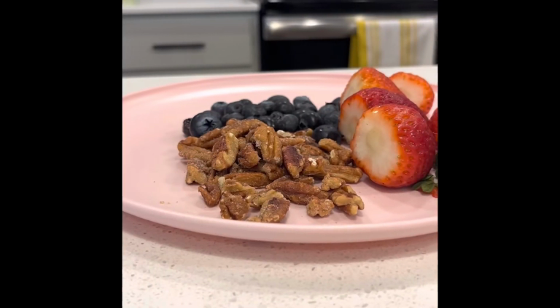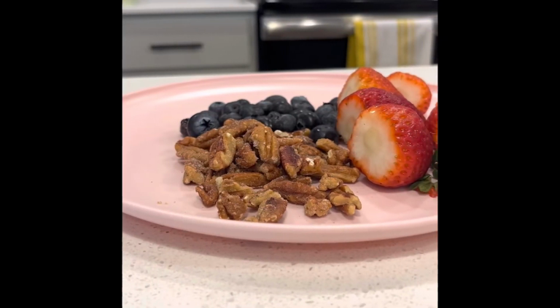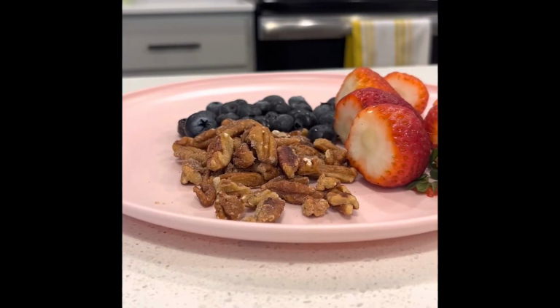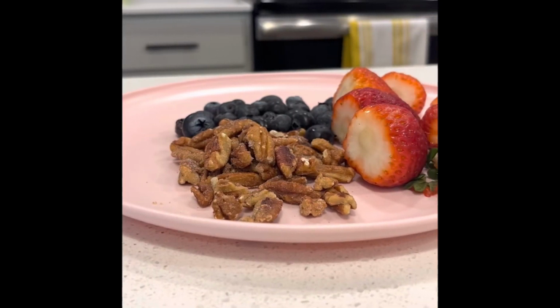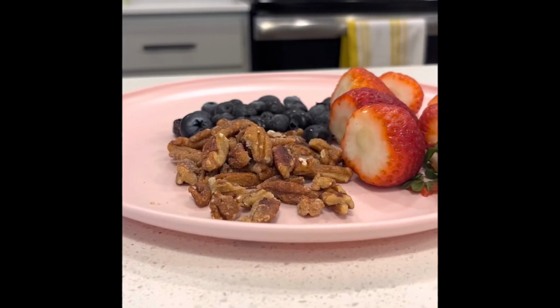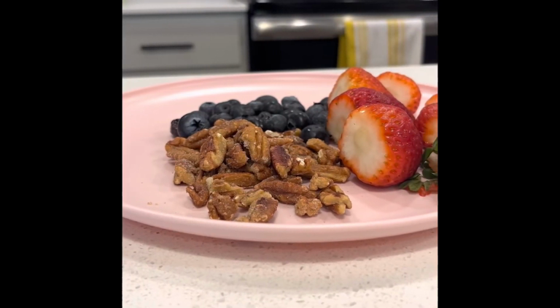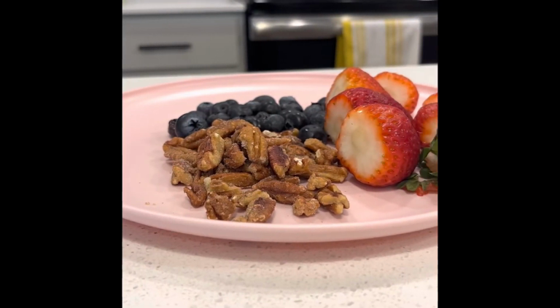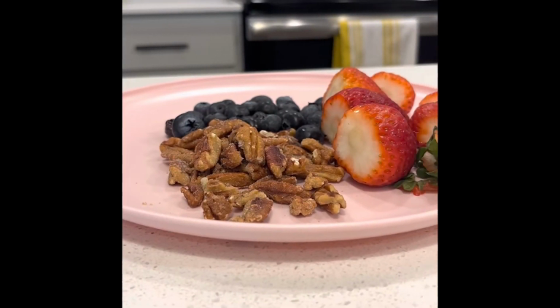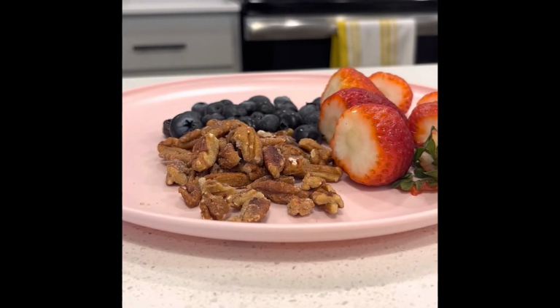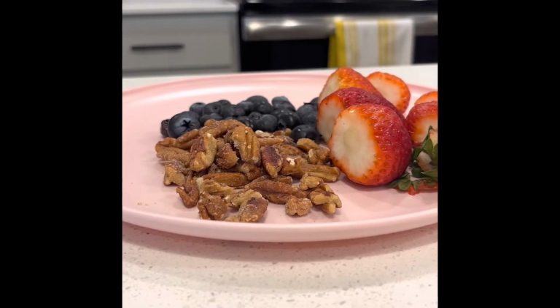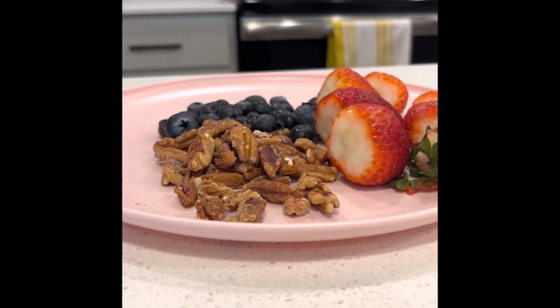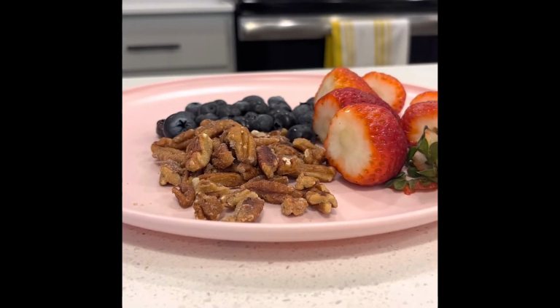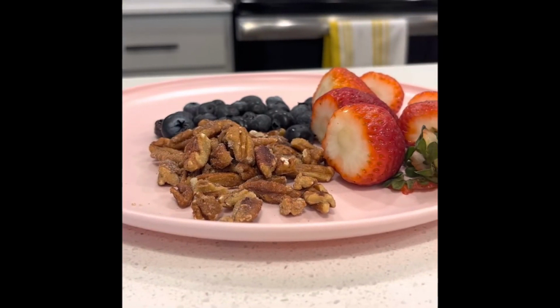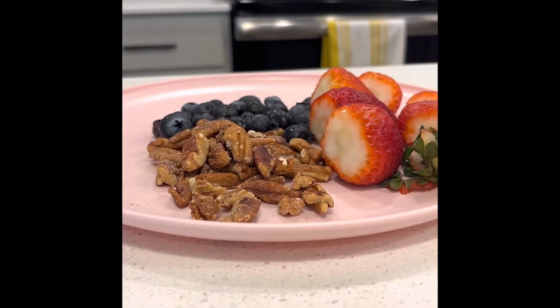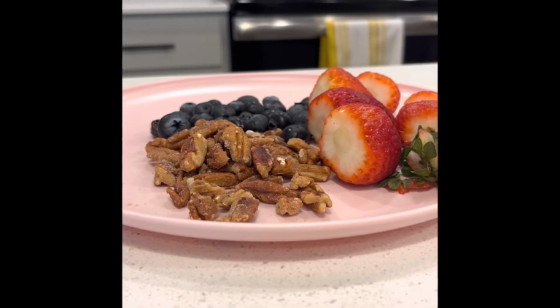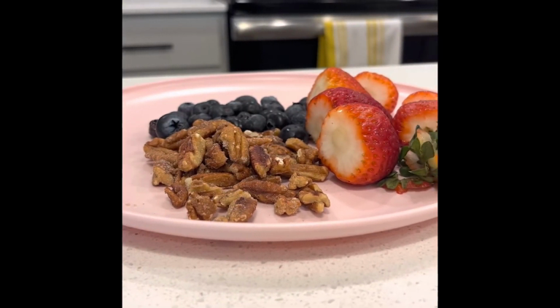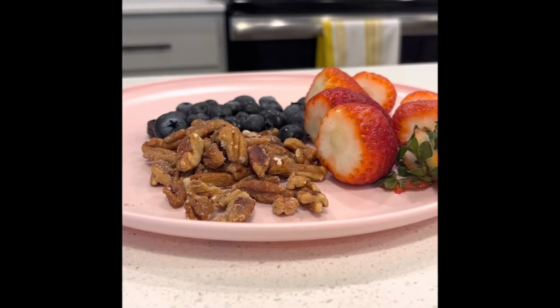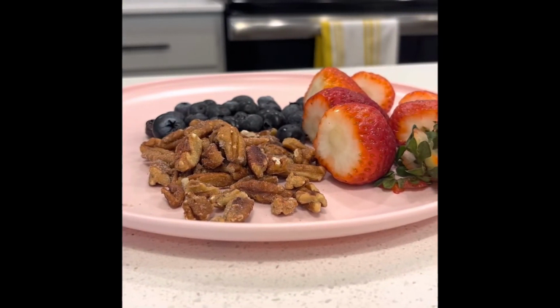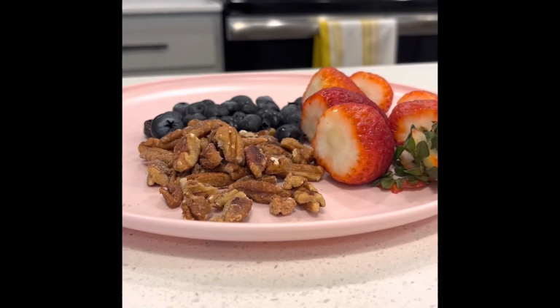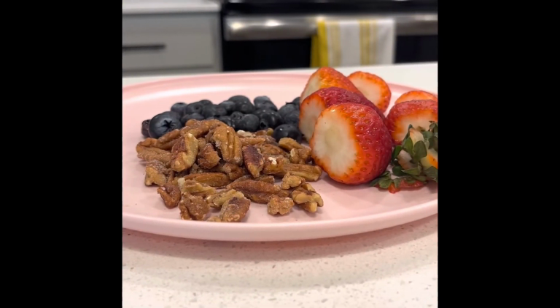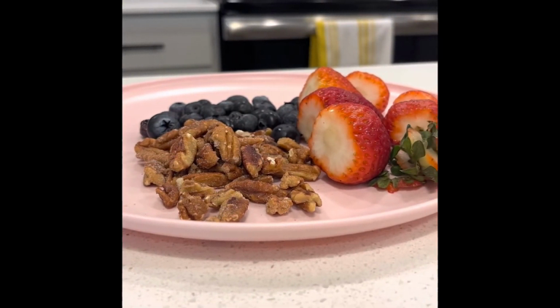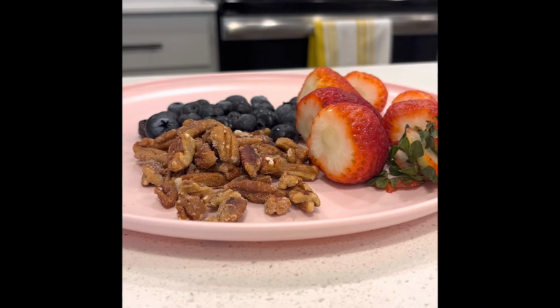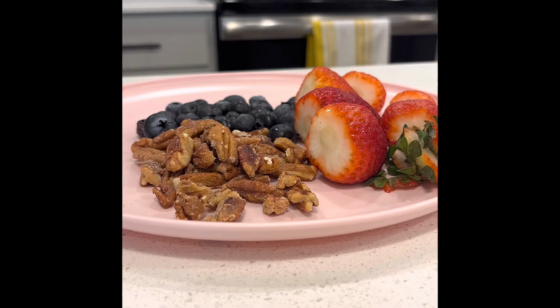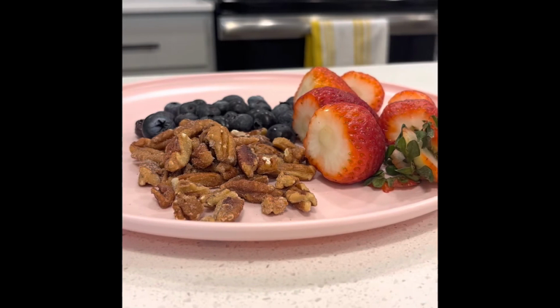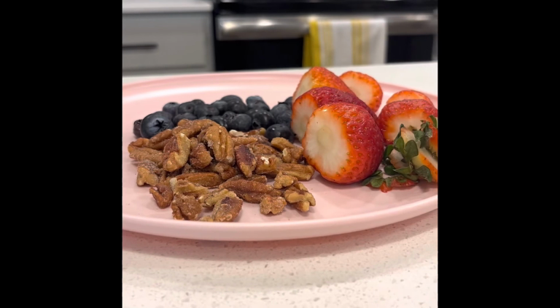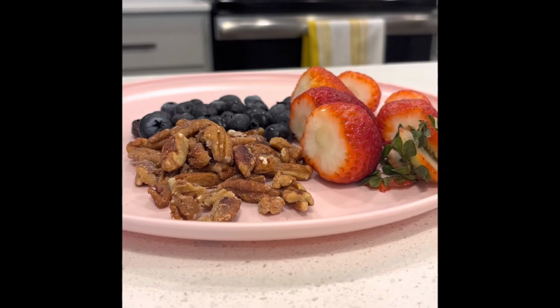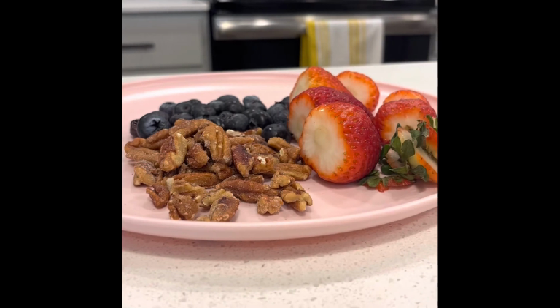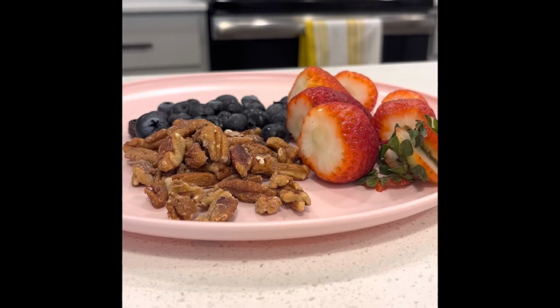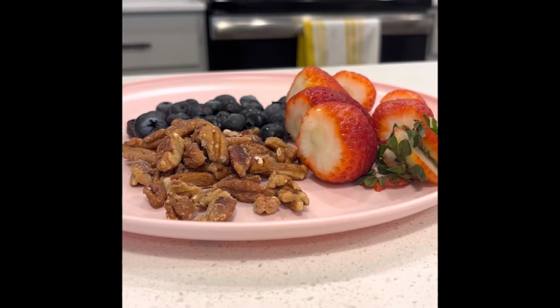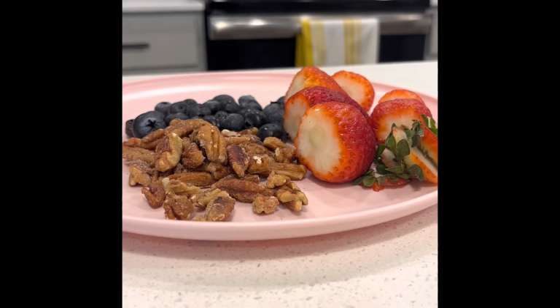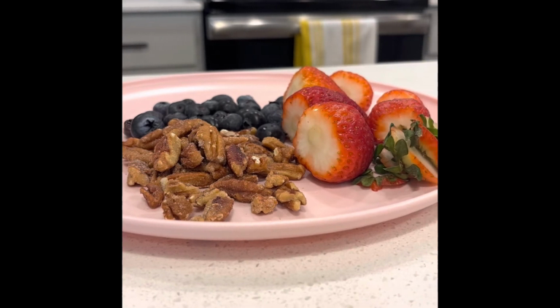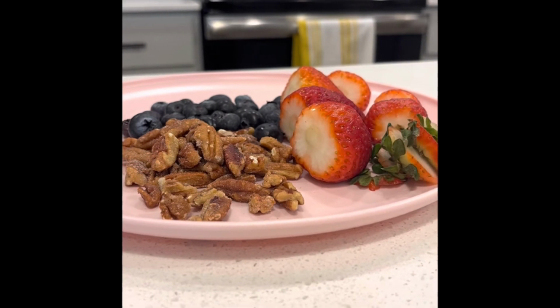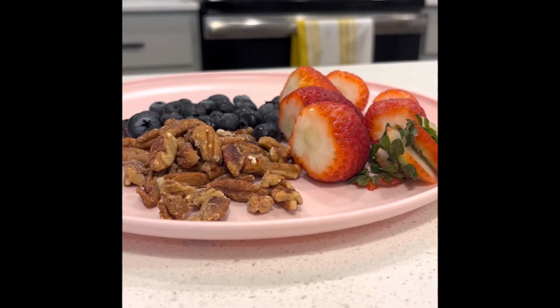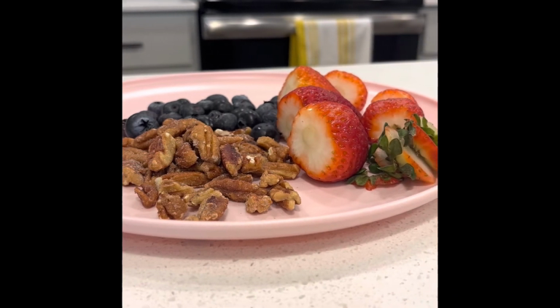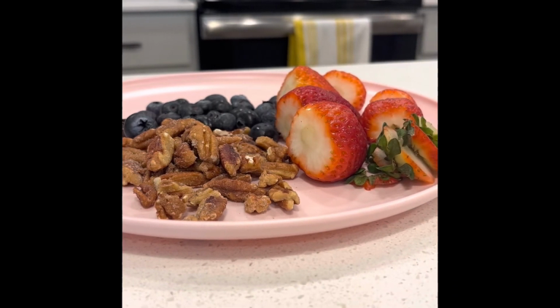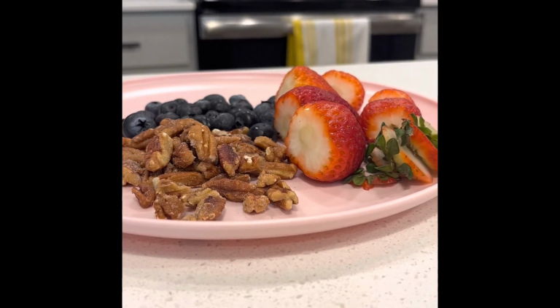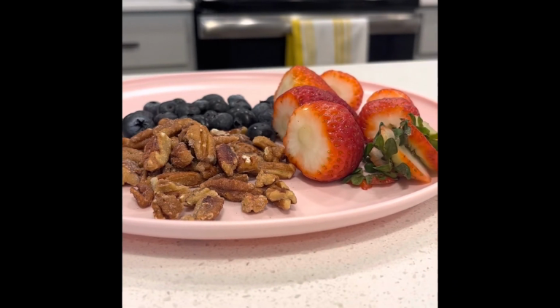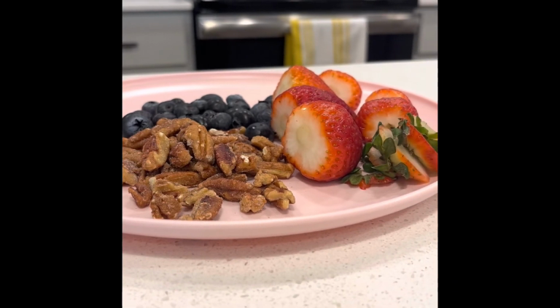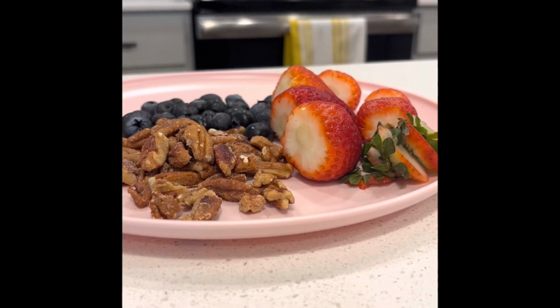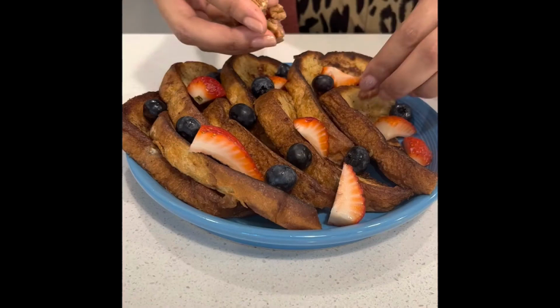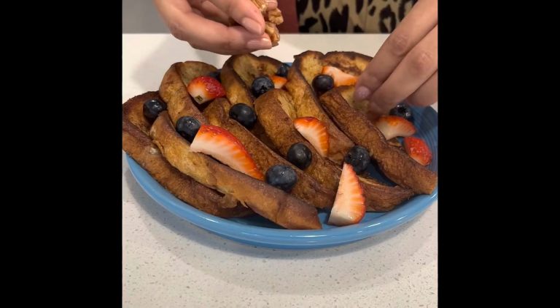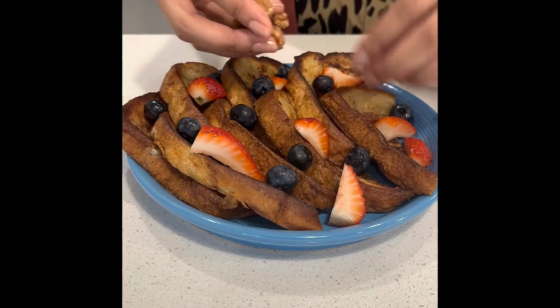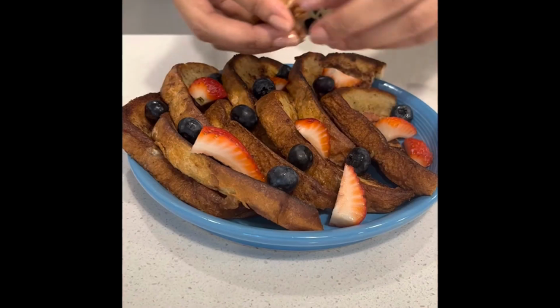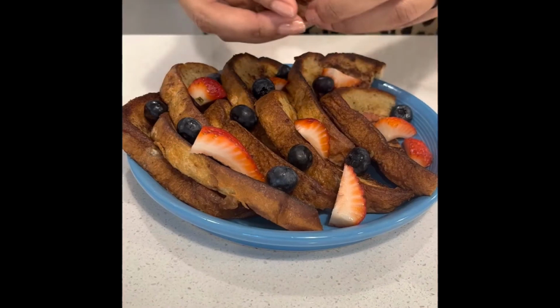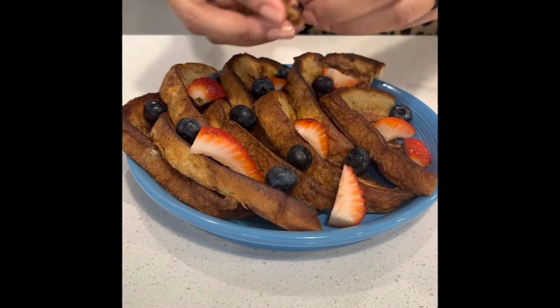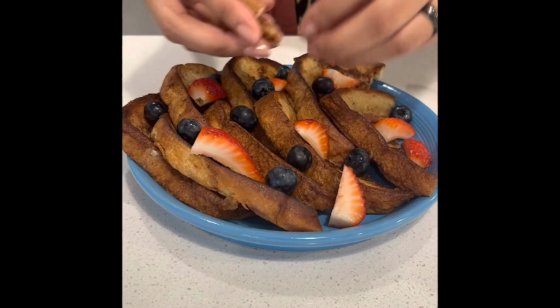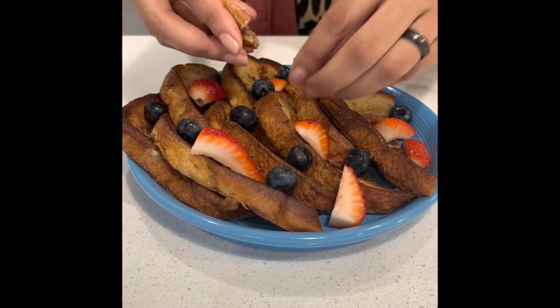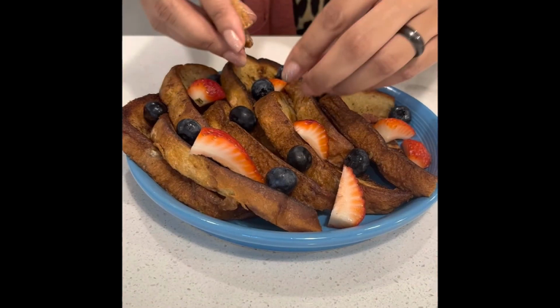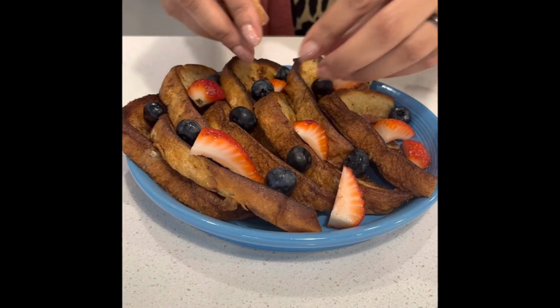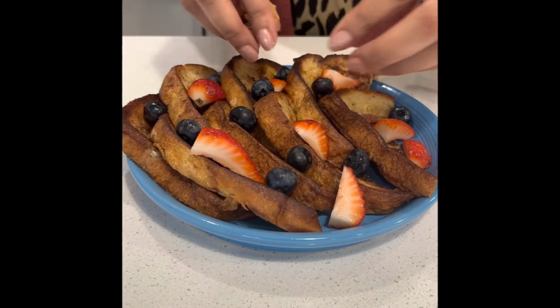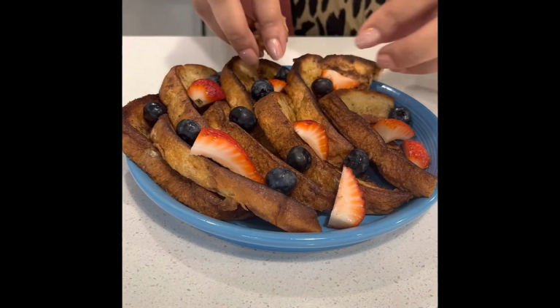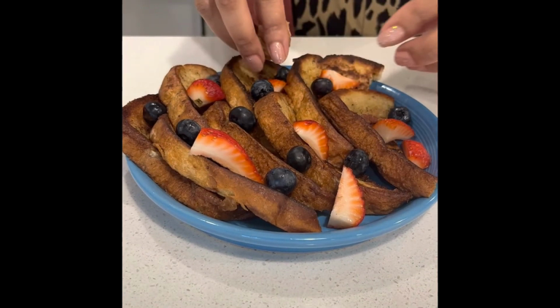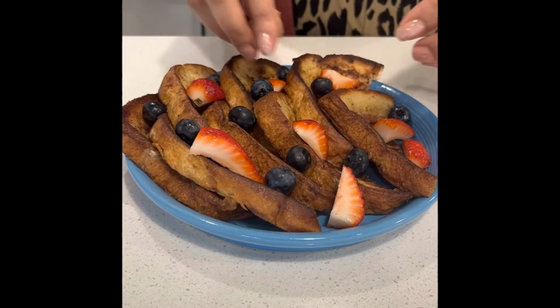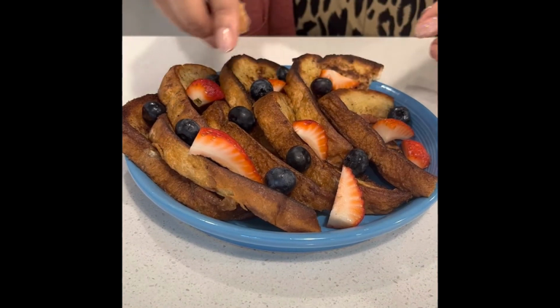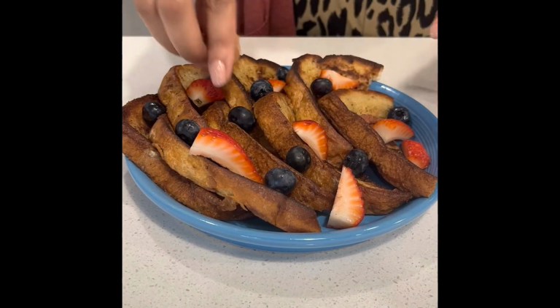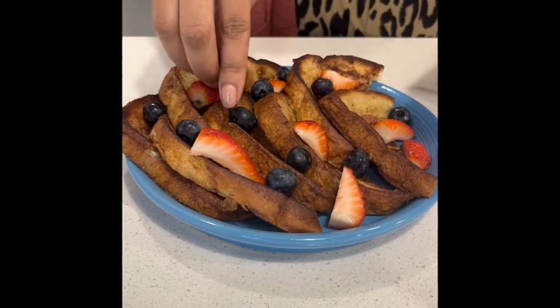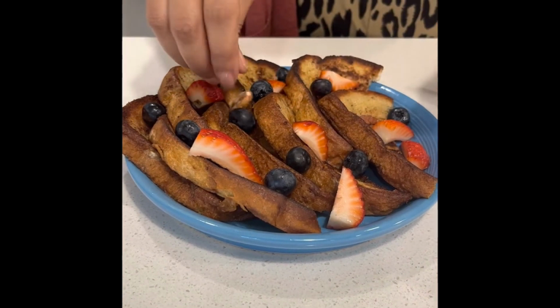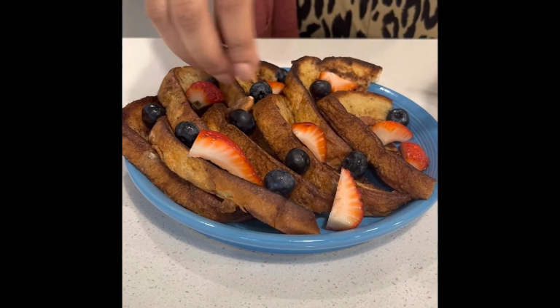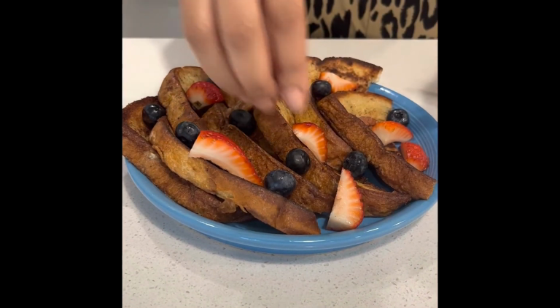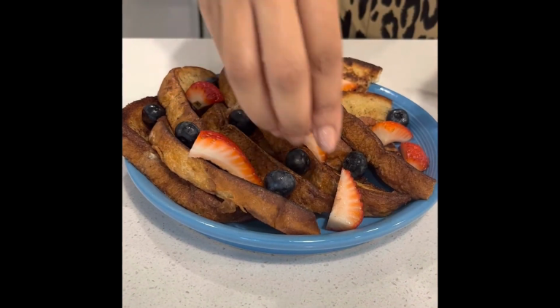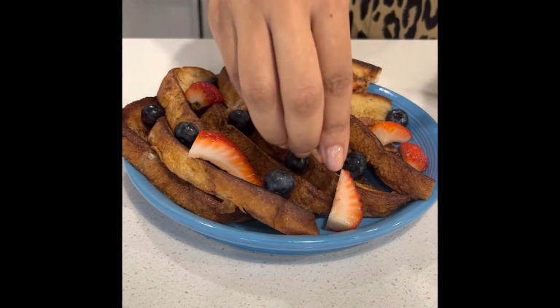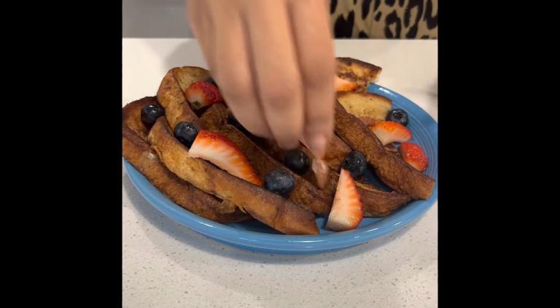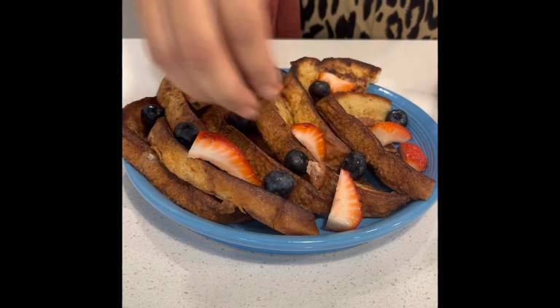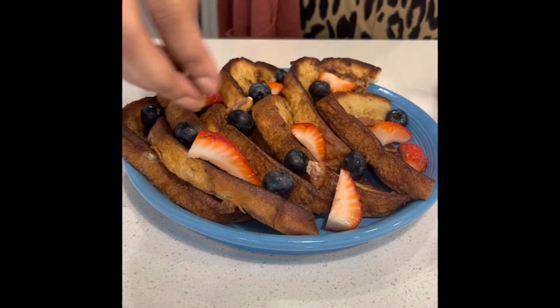These are just my toppings — whatever I had around — but you can use whatever you like. Bananas, baked apples, you know, whatever you like.